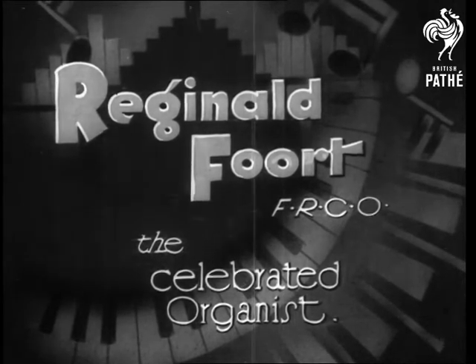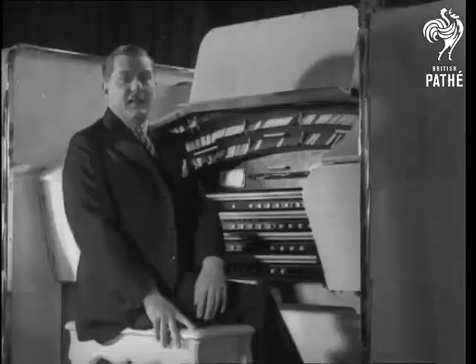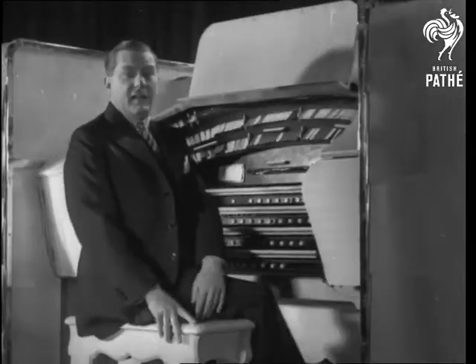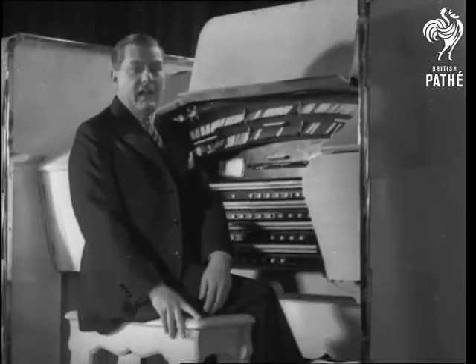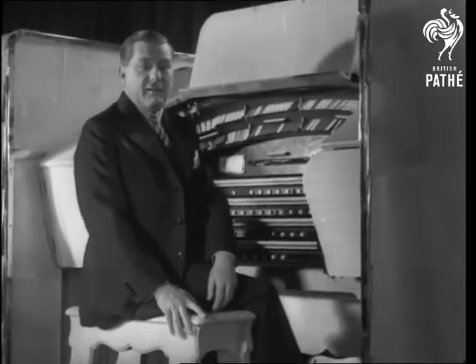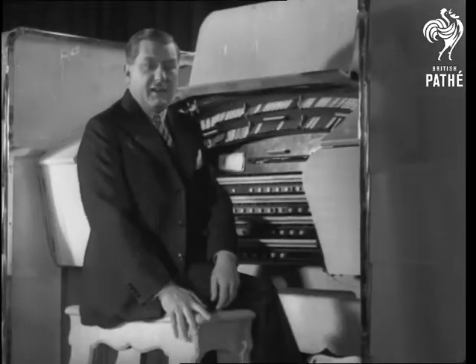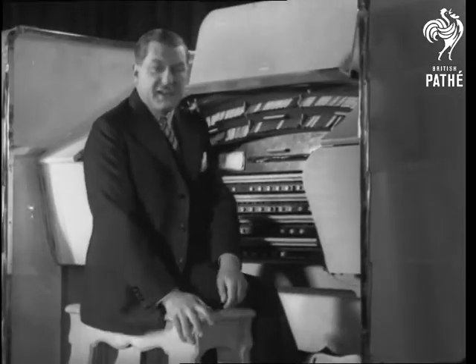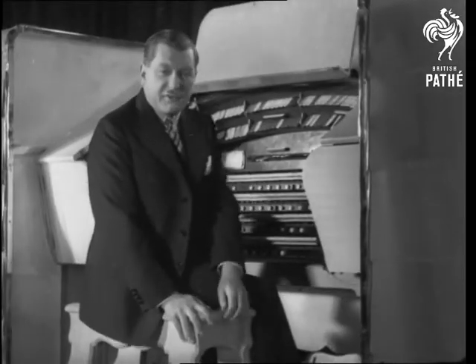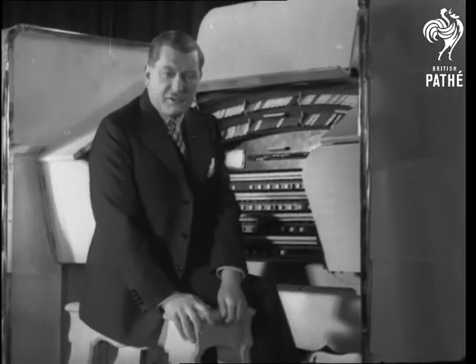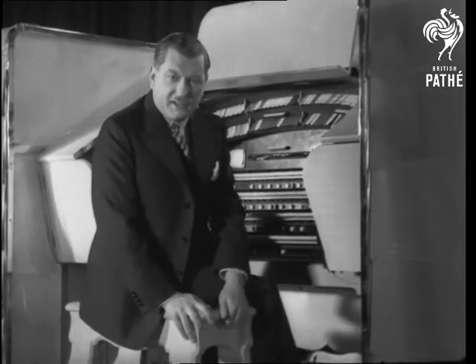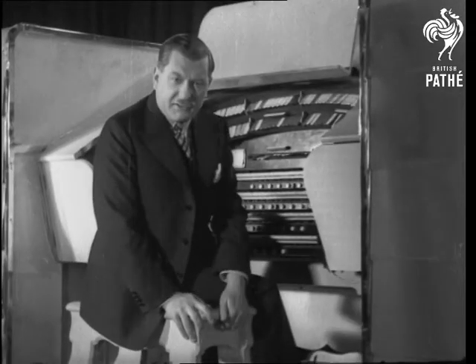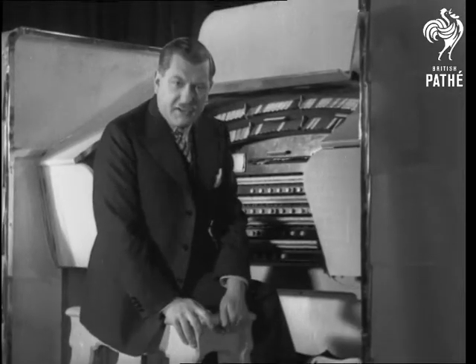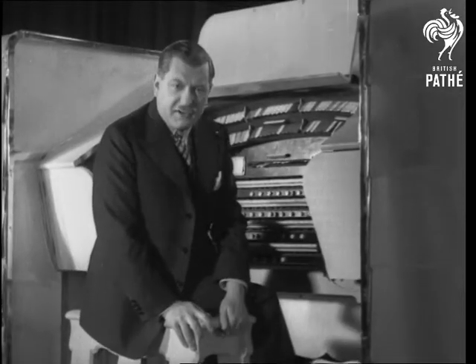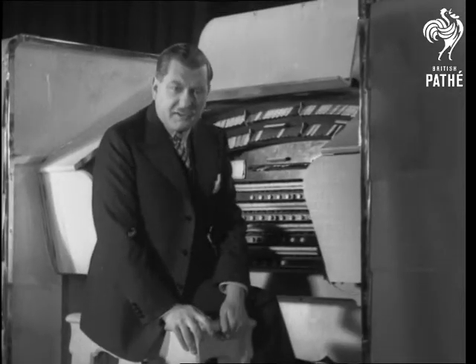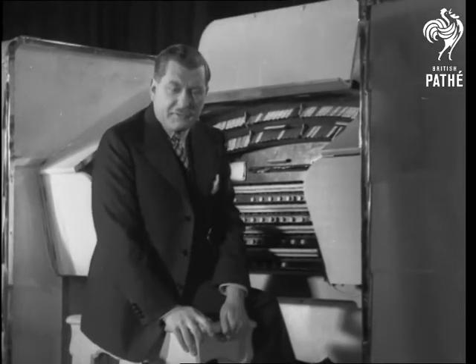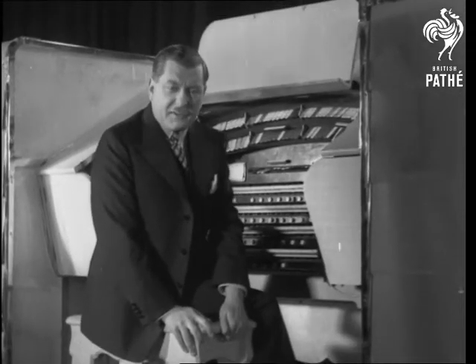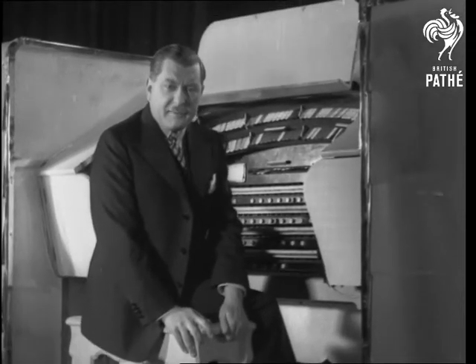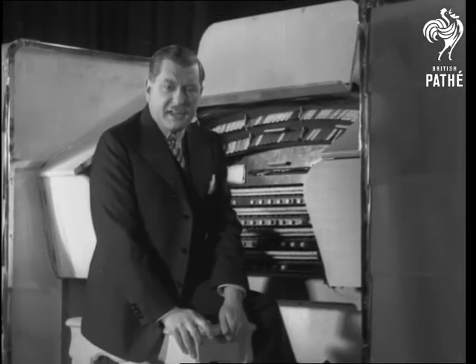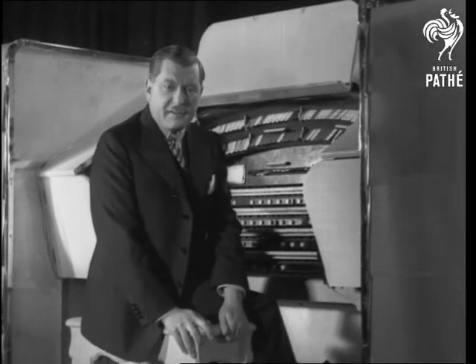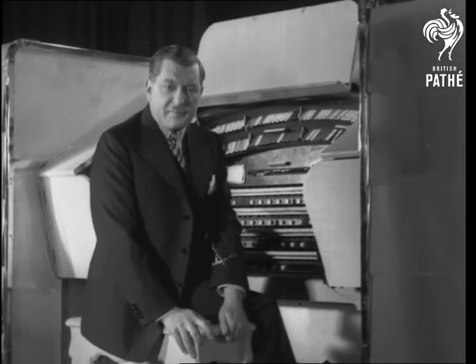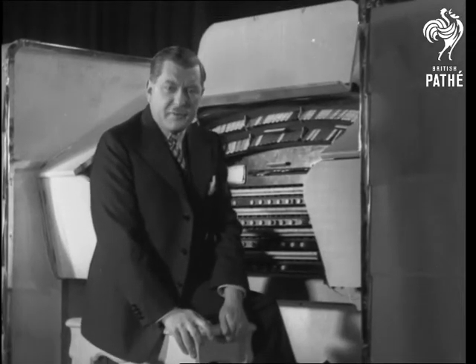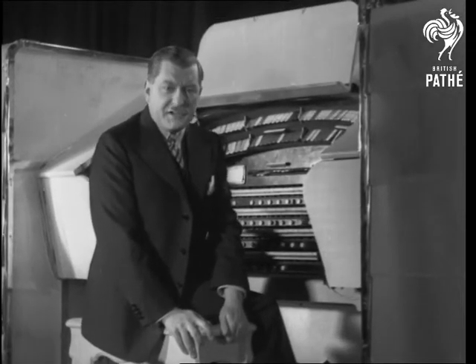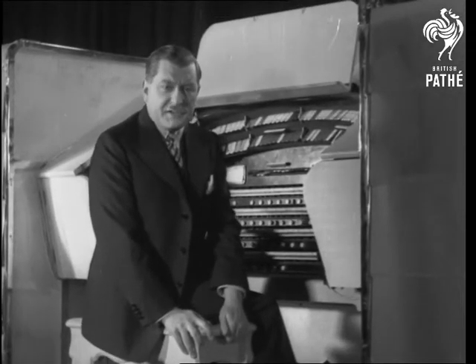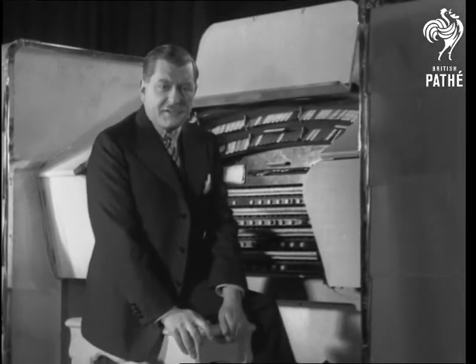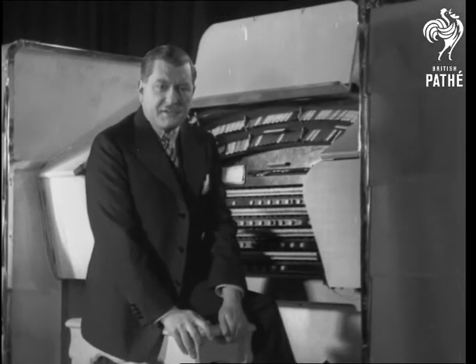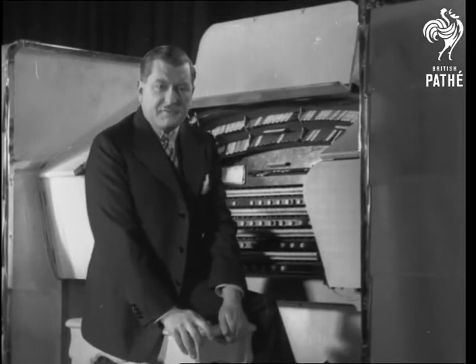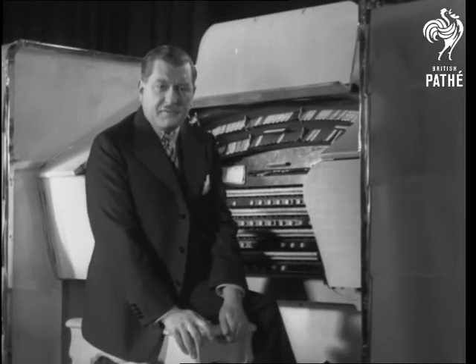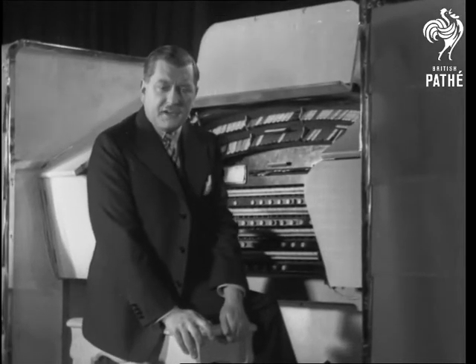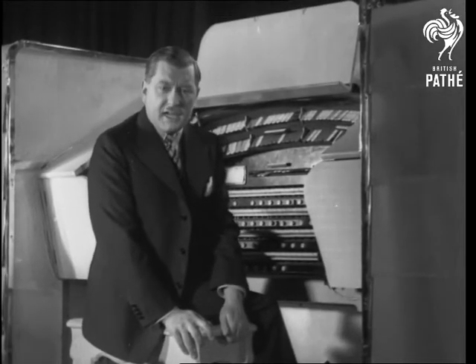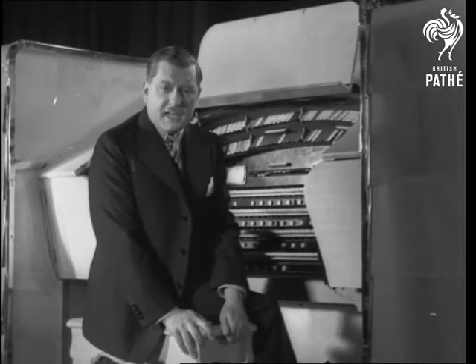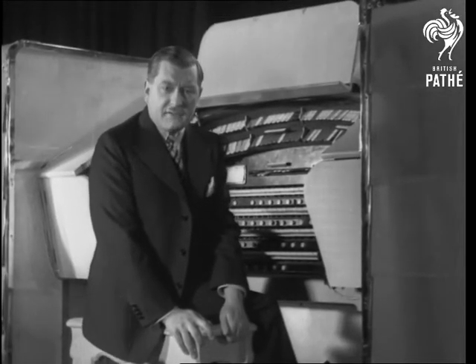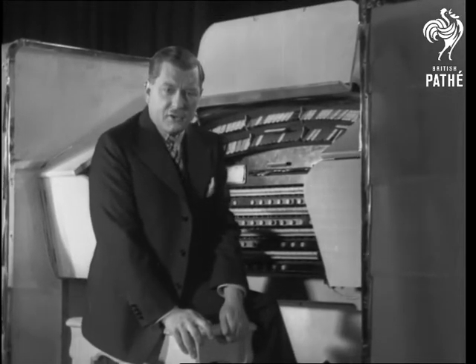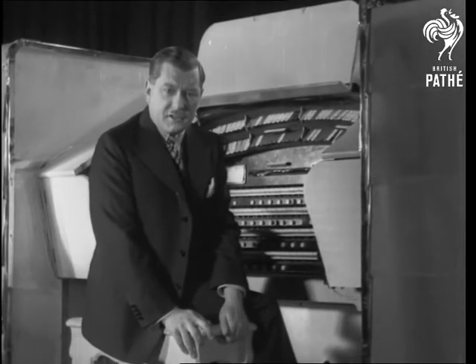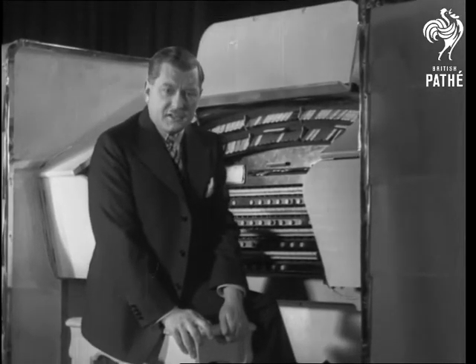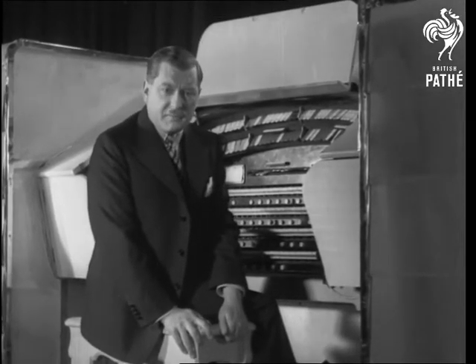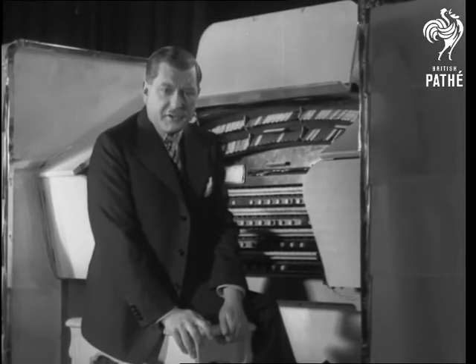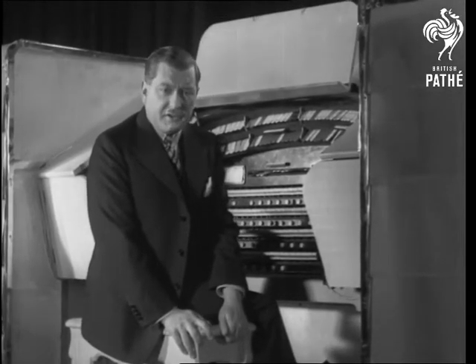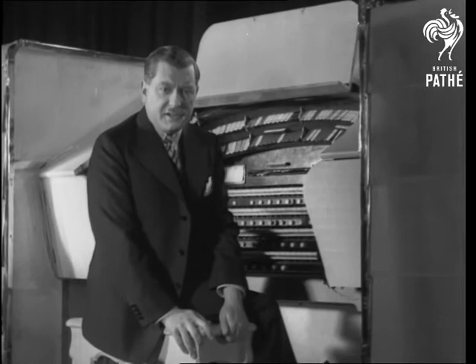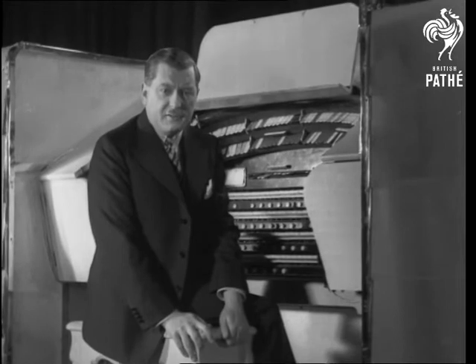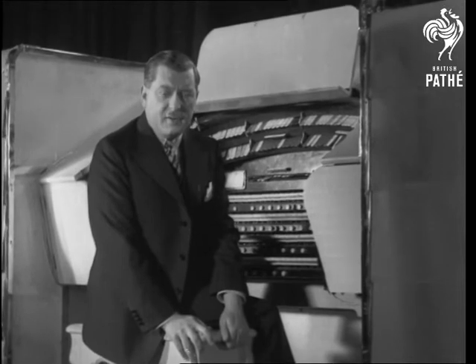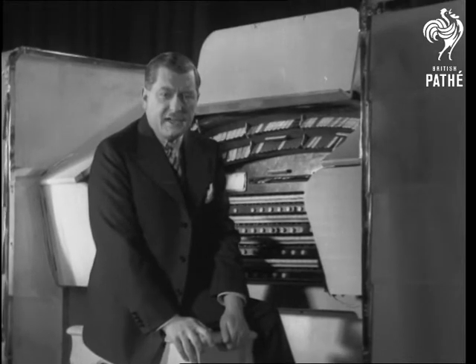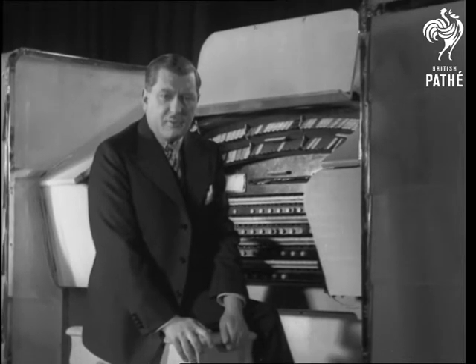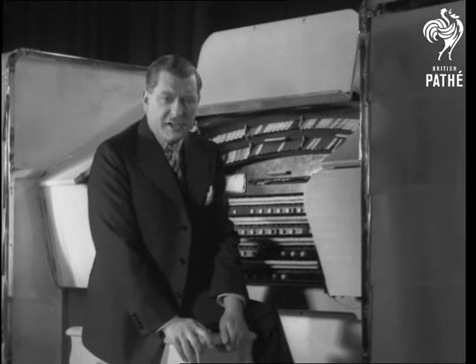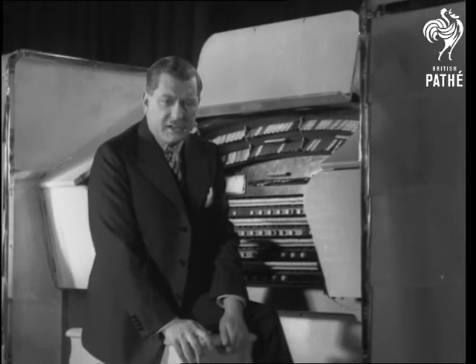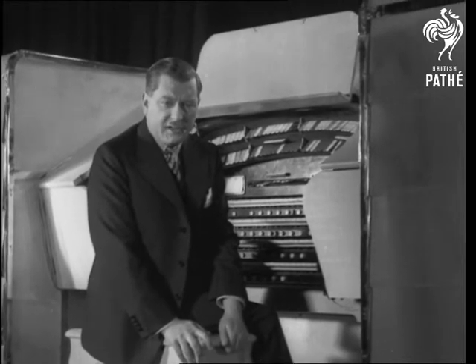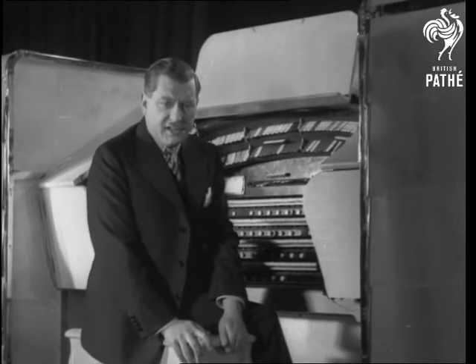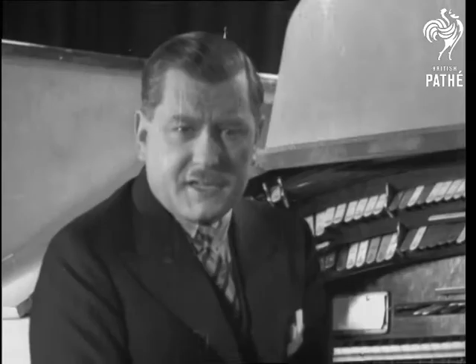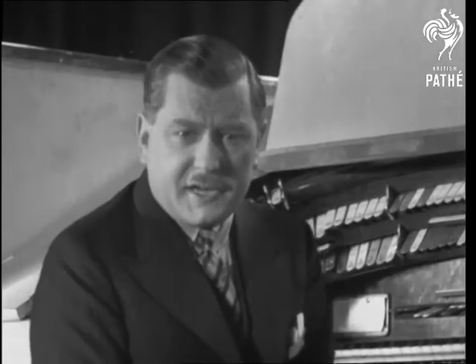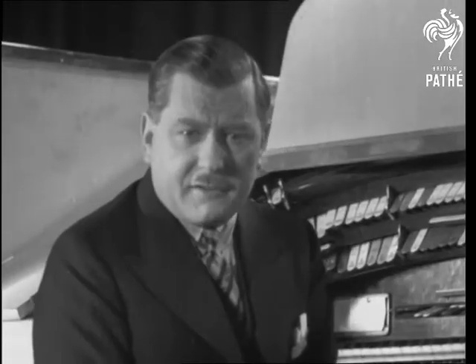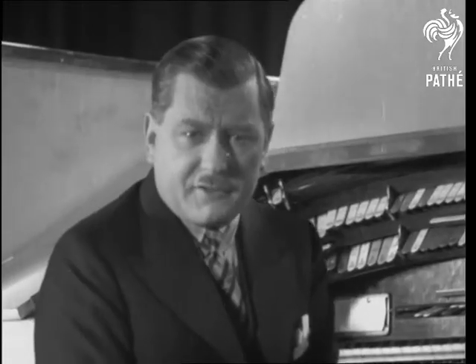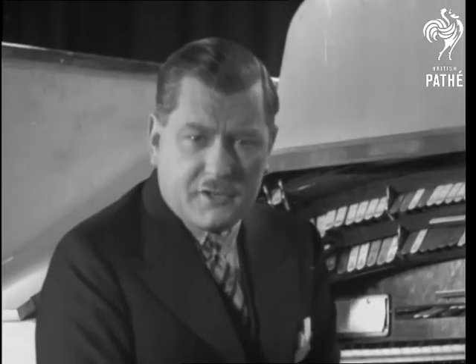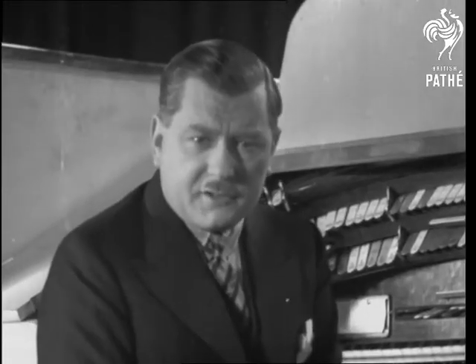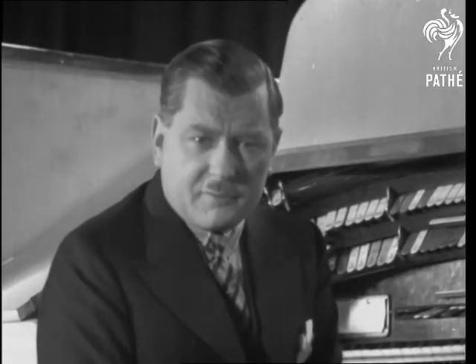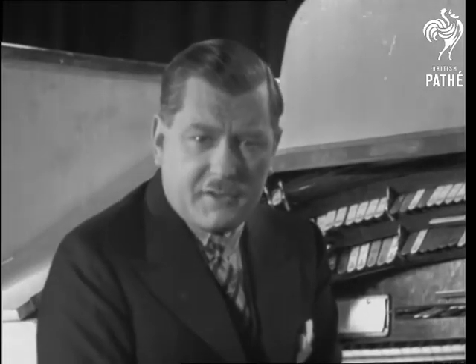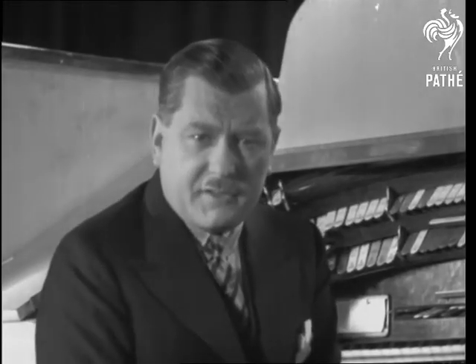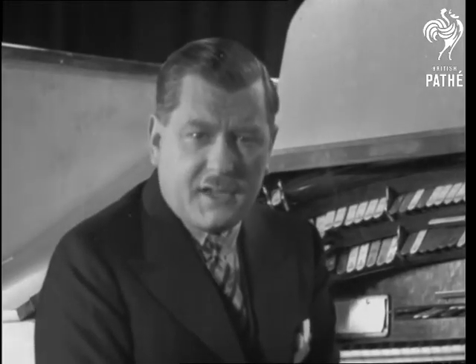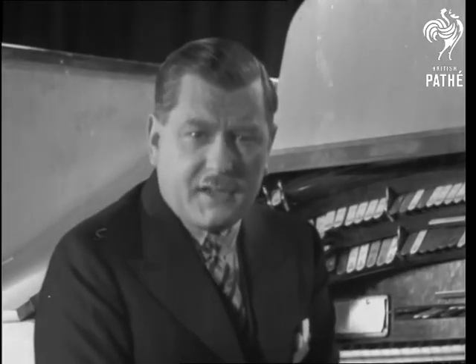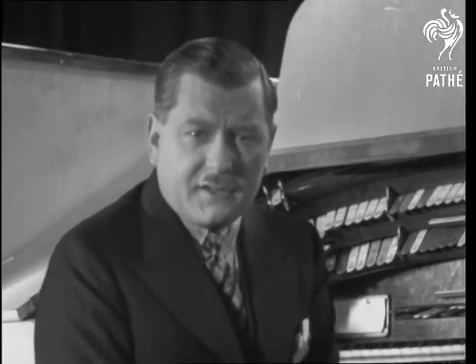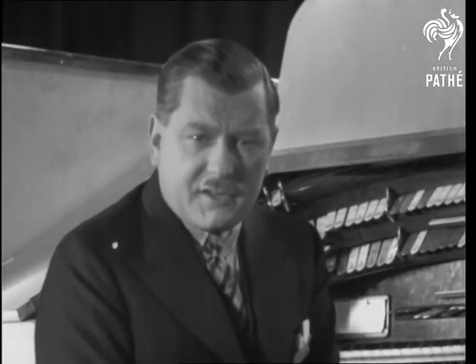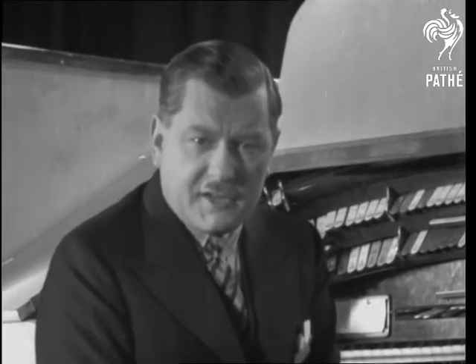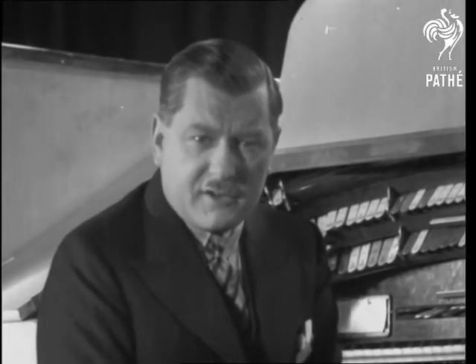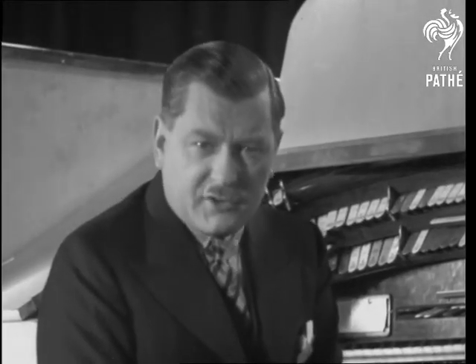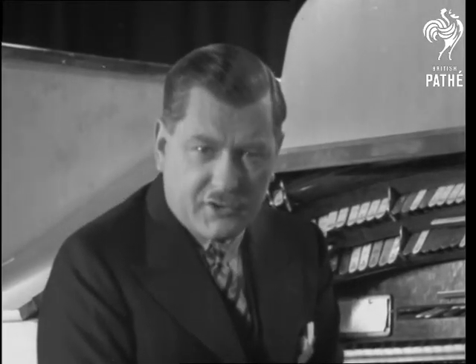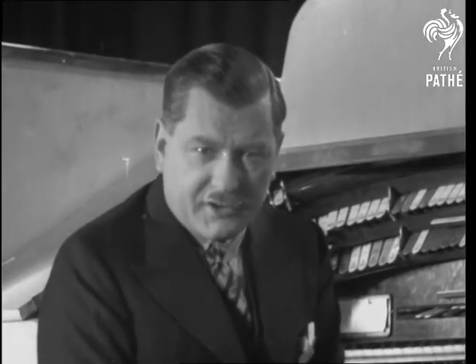I want to give you a little series of thumbnail impressions of different kinds of organs that we all know quite well, starting, of course, with the cathedral organ.